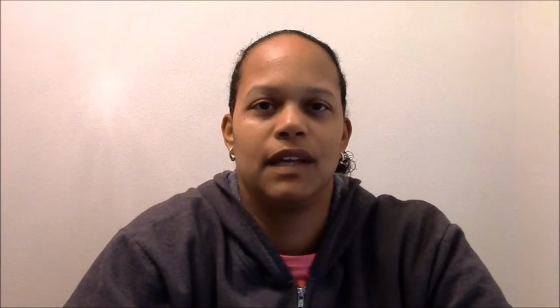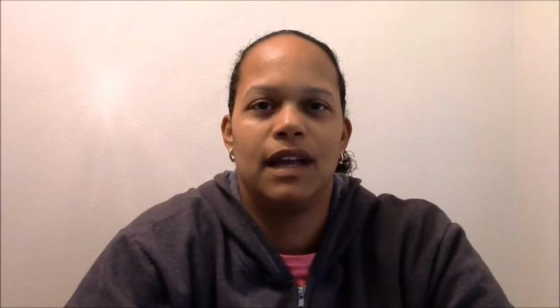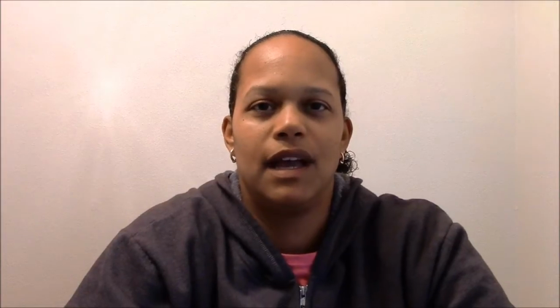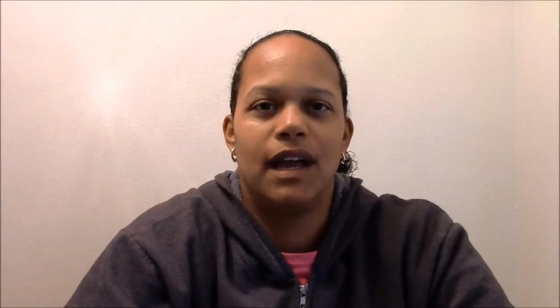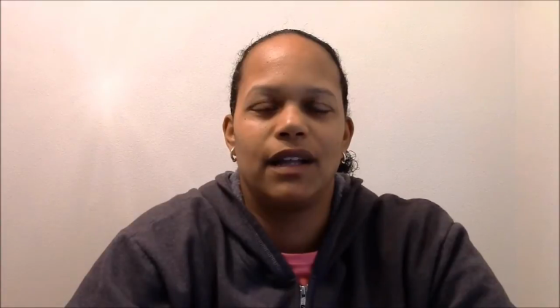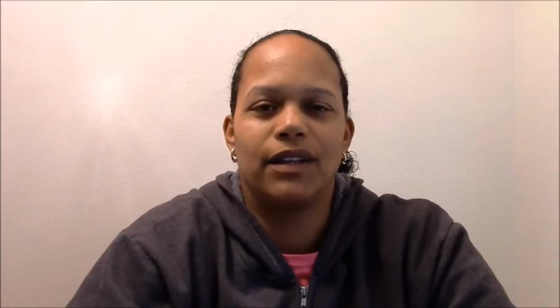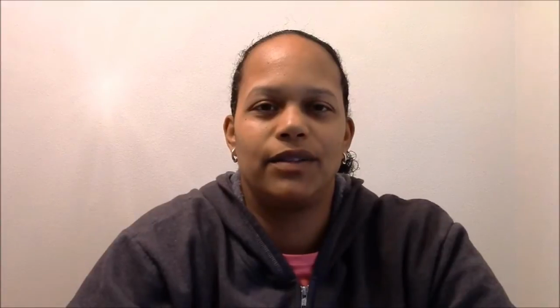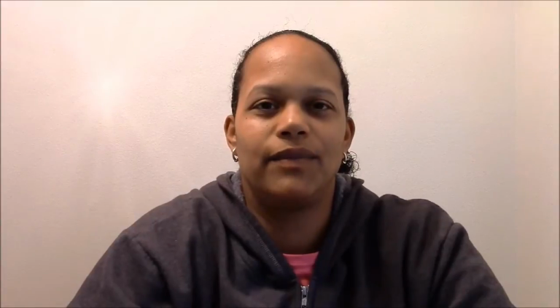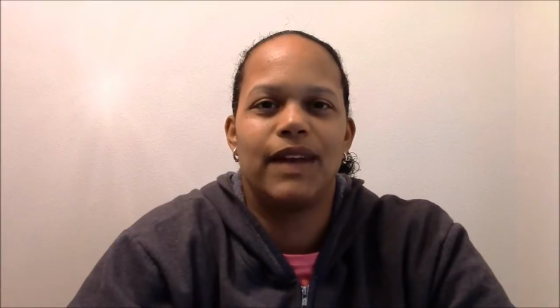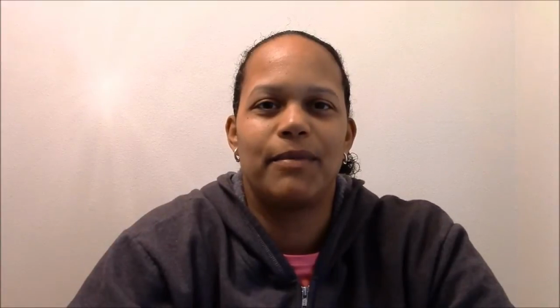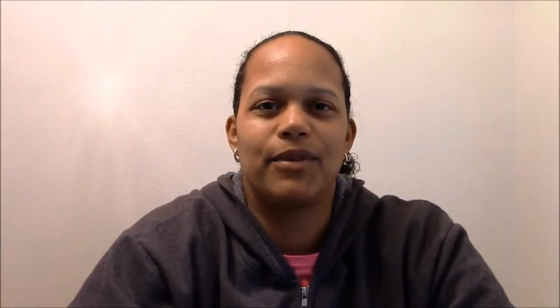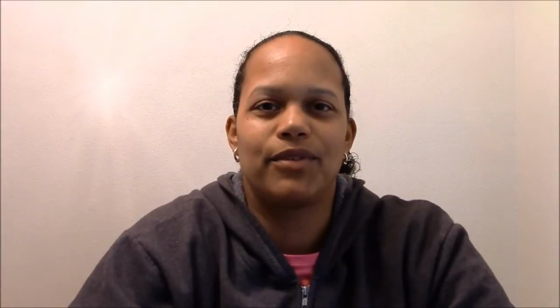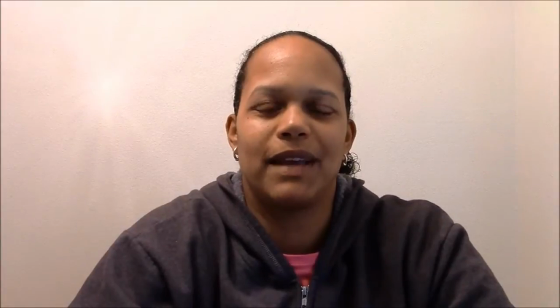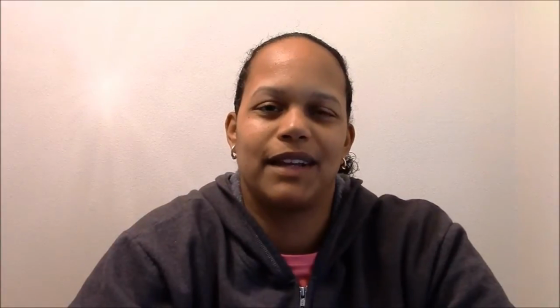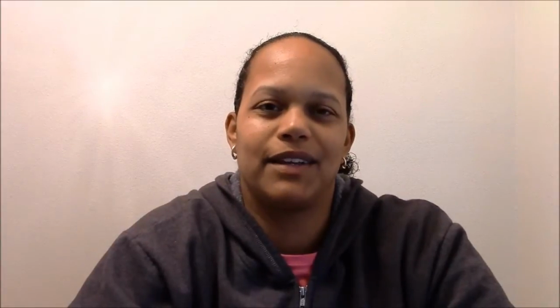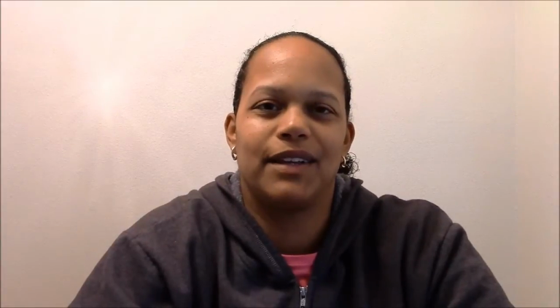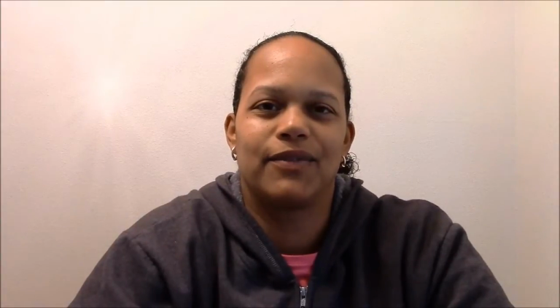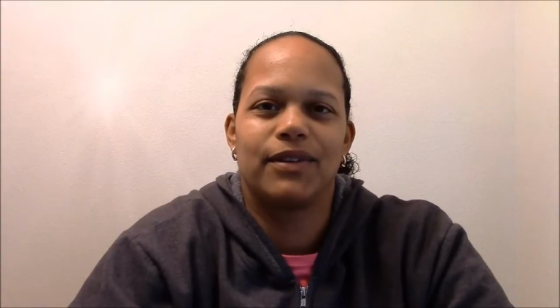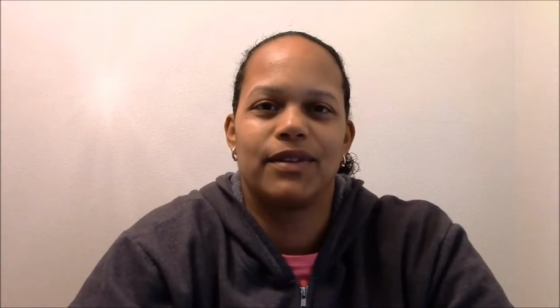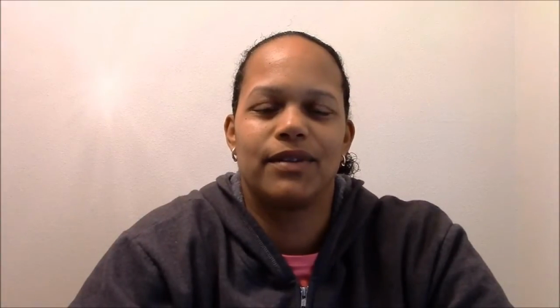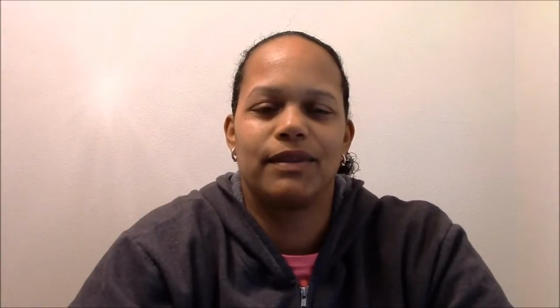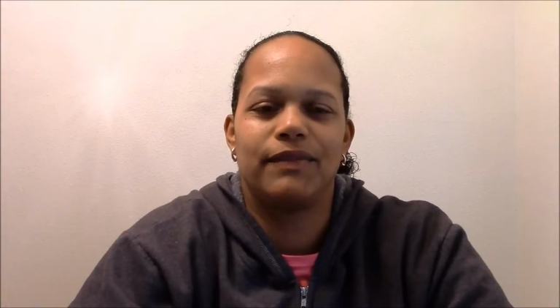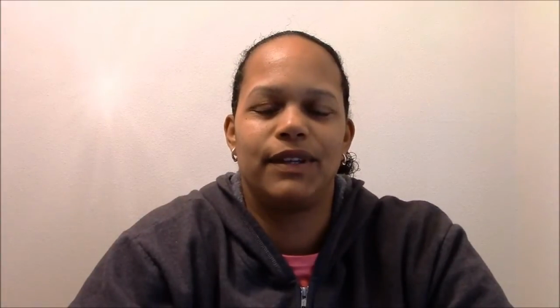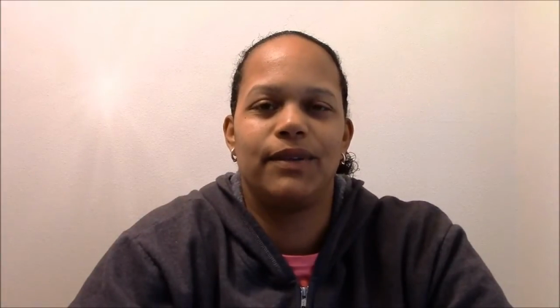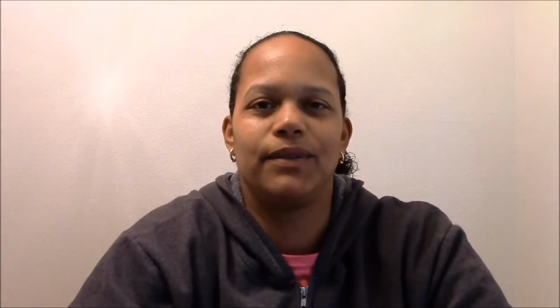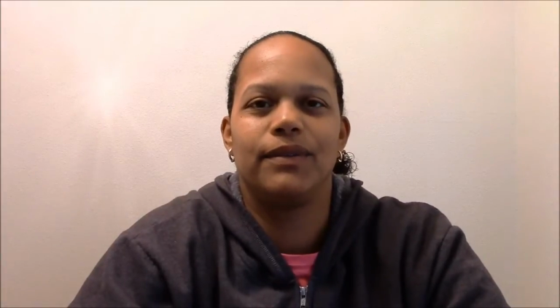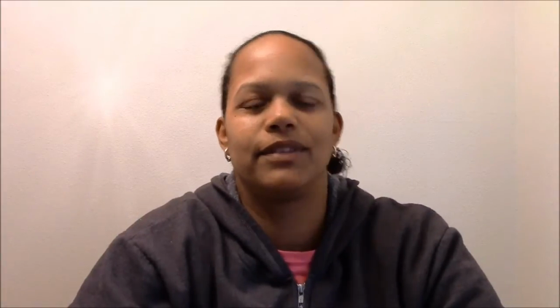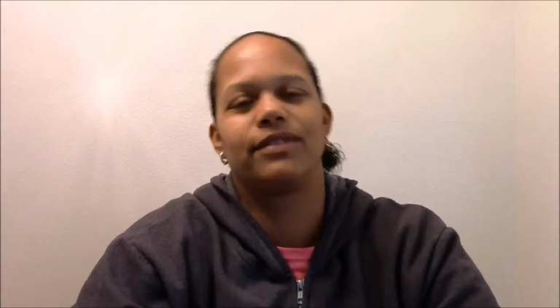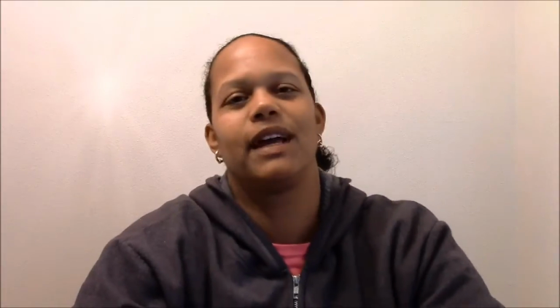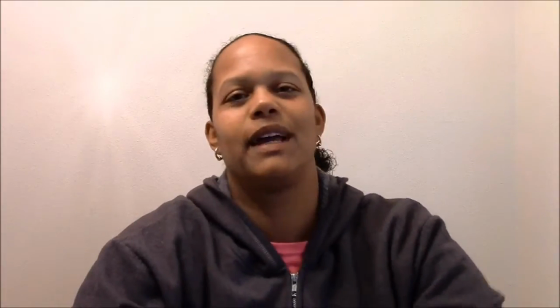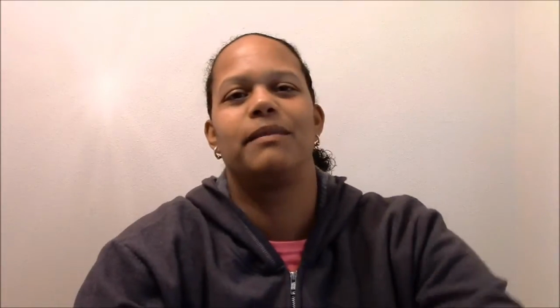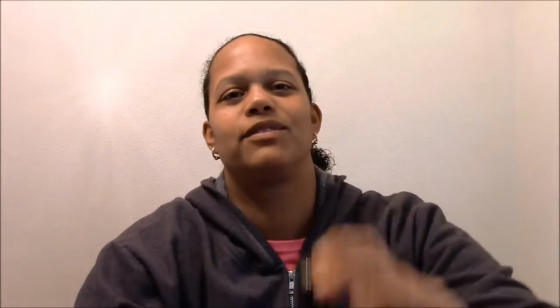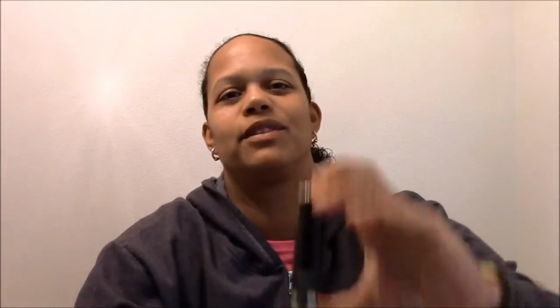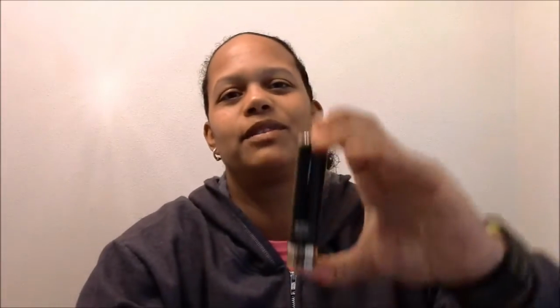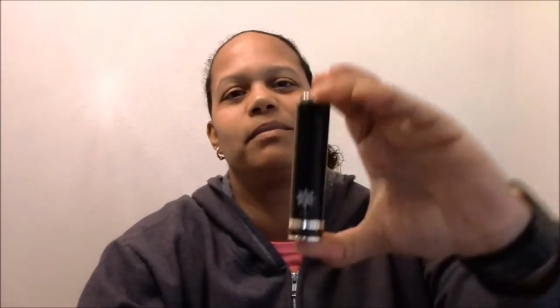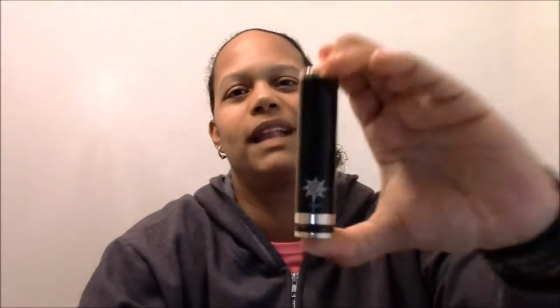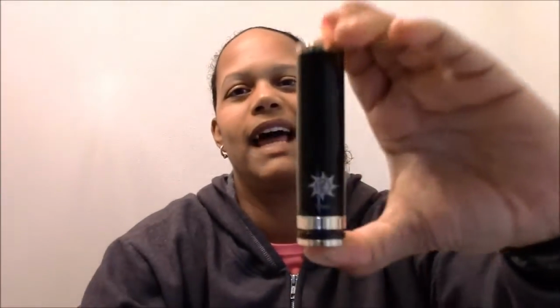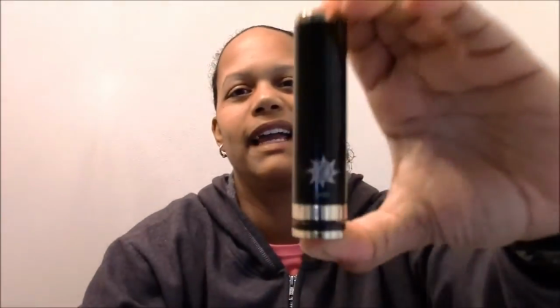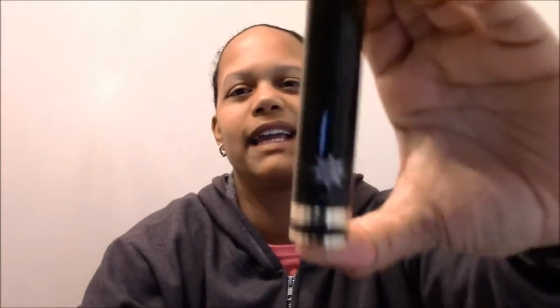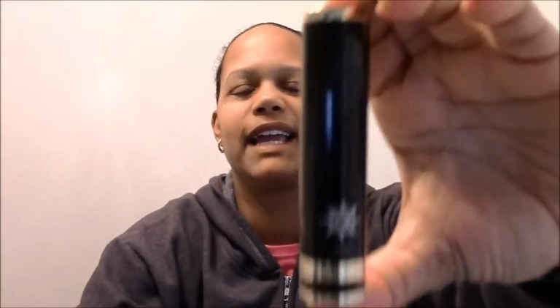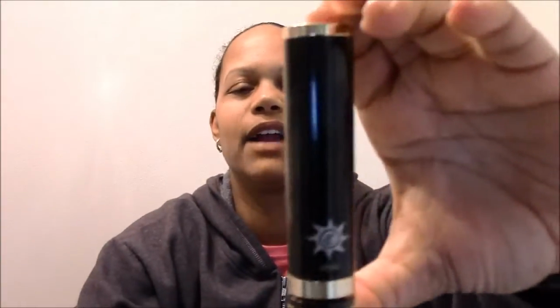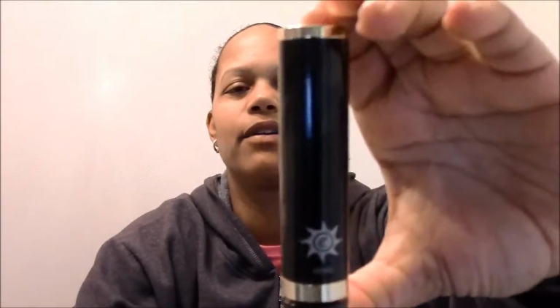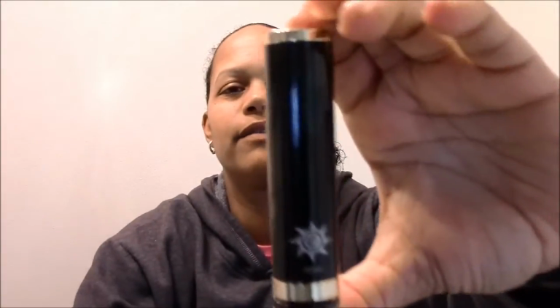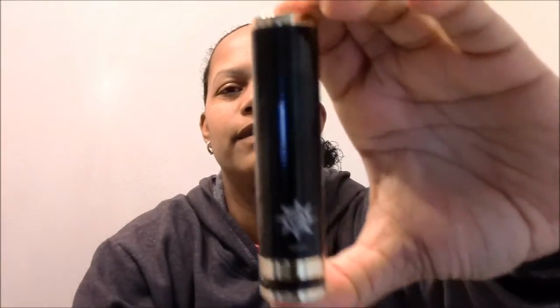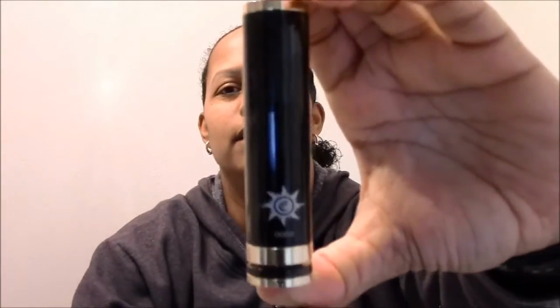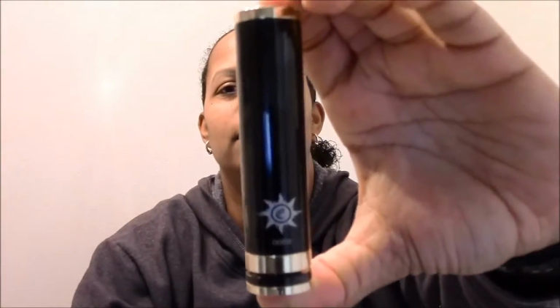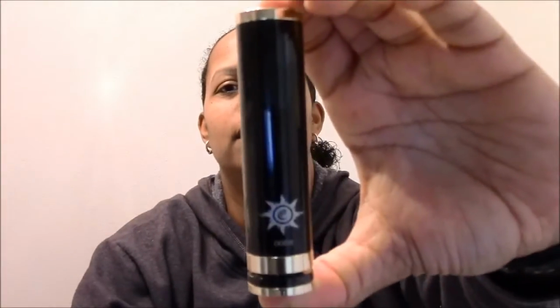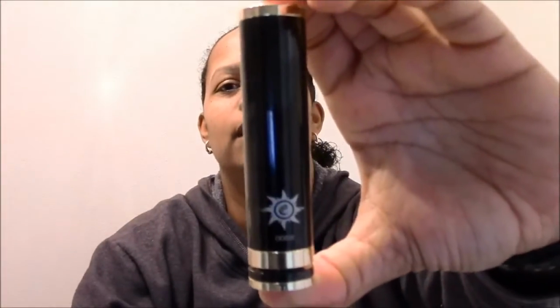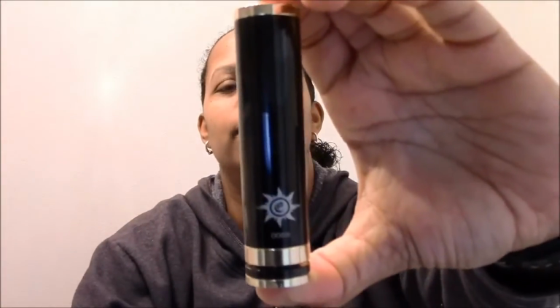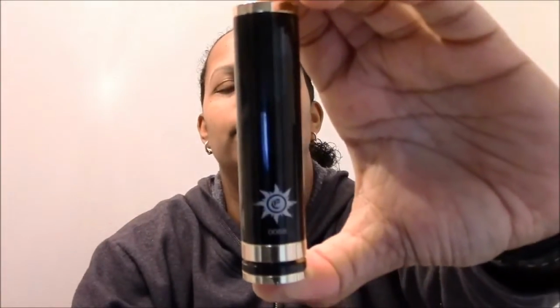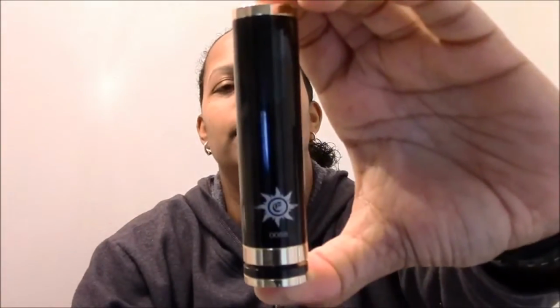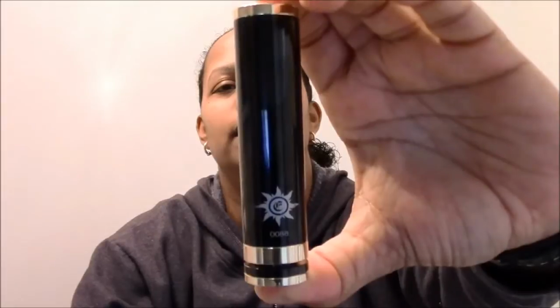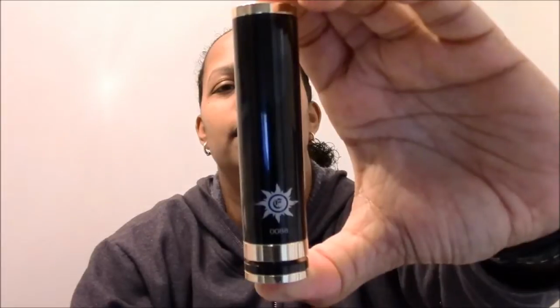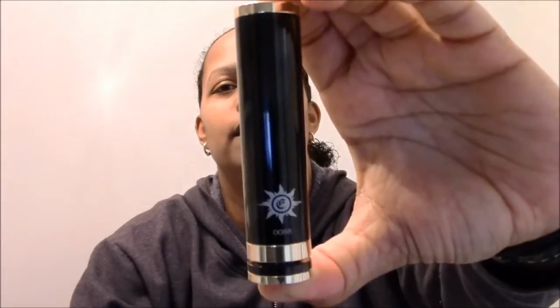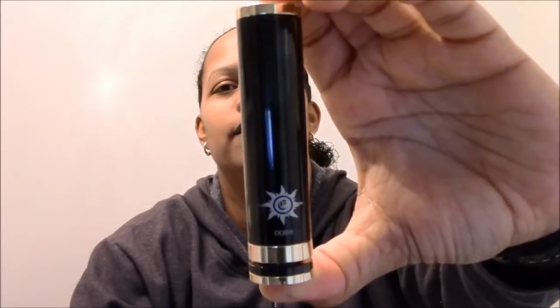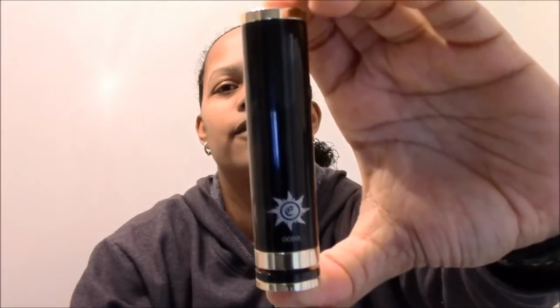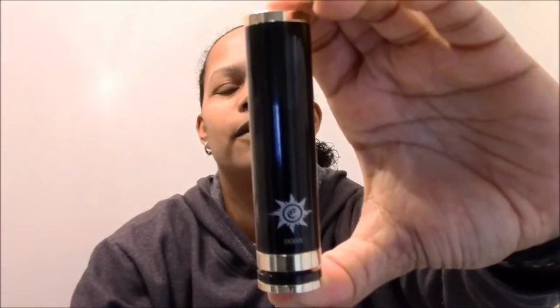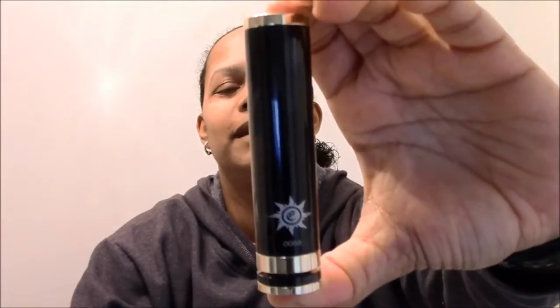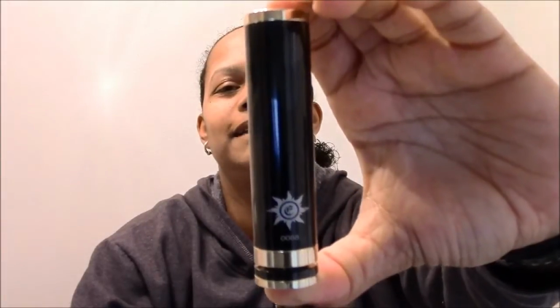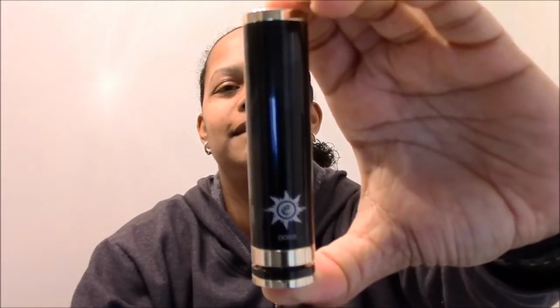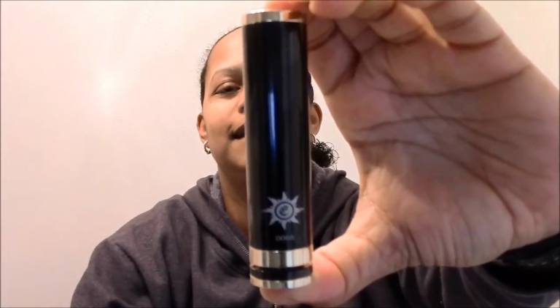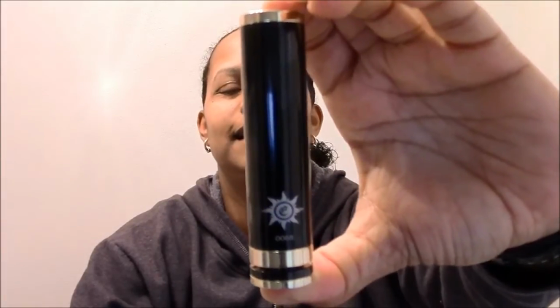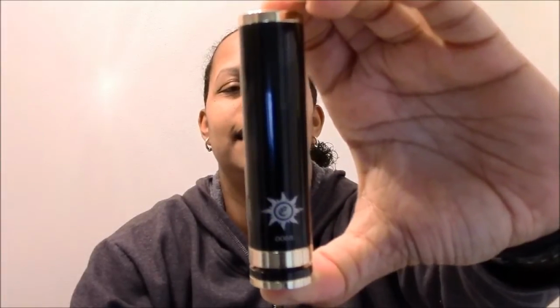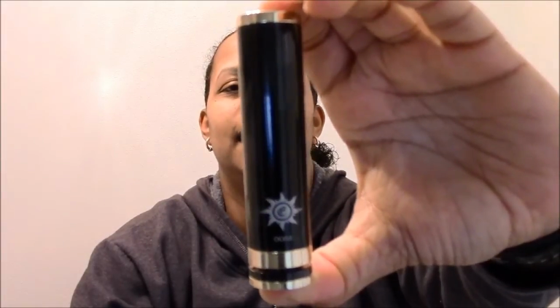Hello YouTube vapers, back again for another review. This time it's on the black Caravella clone from ecigcity.com.